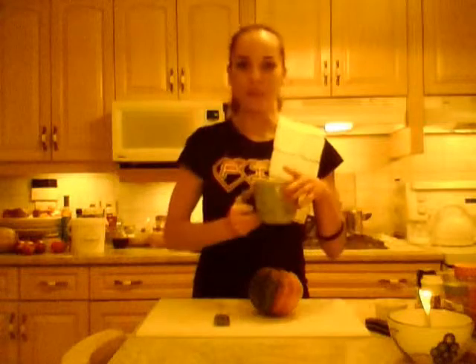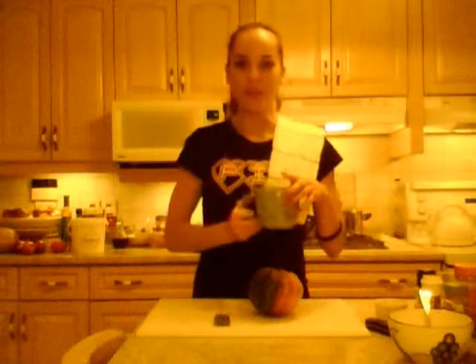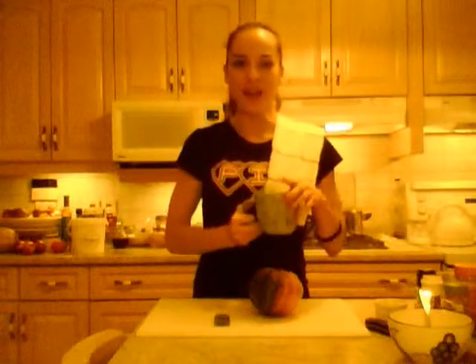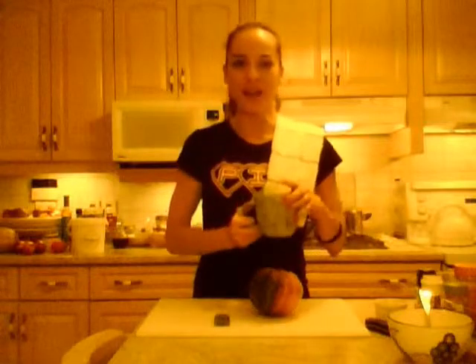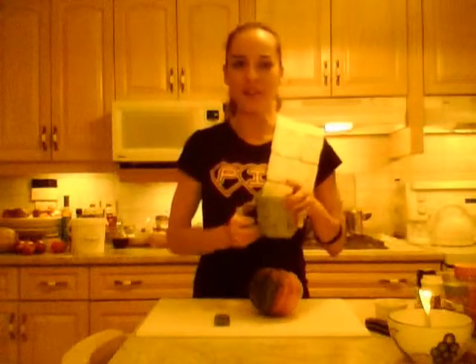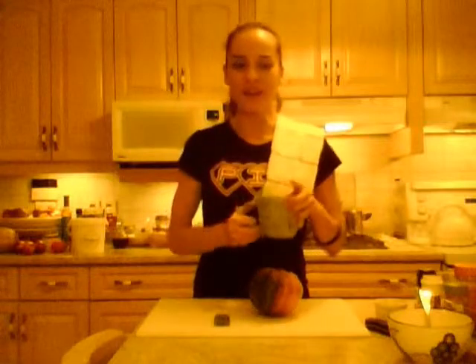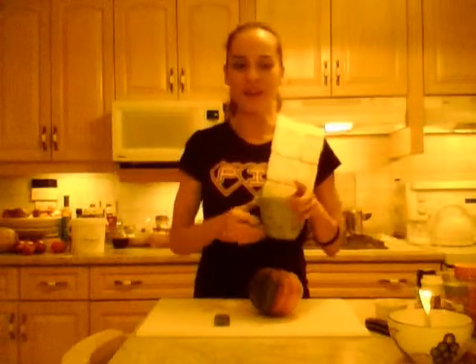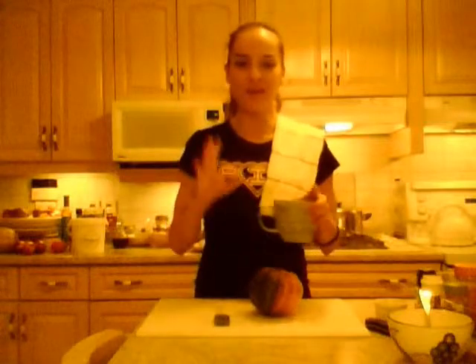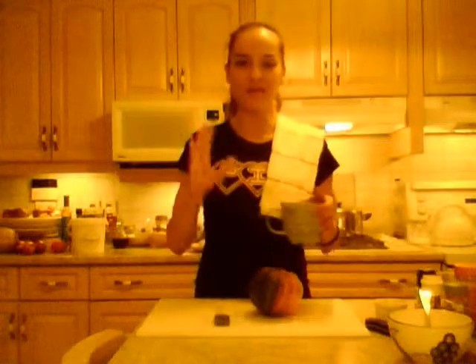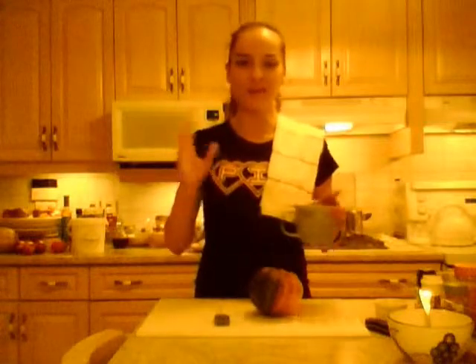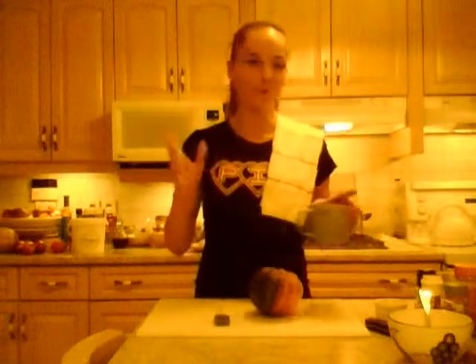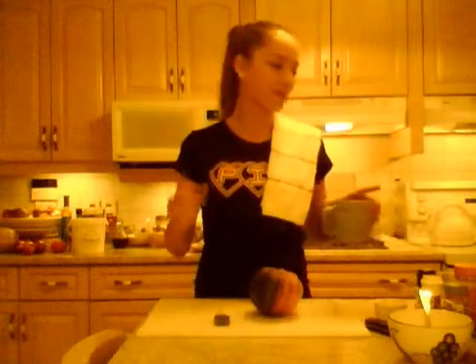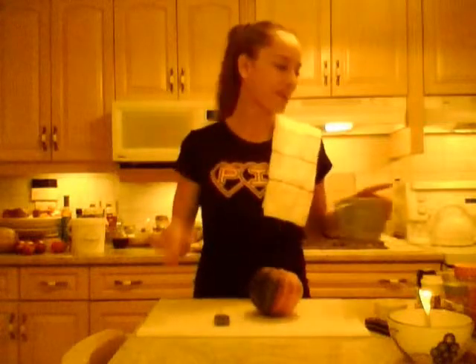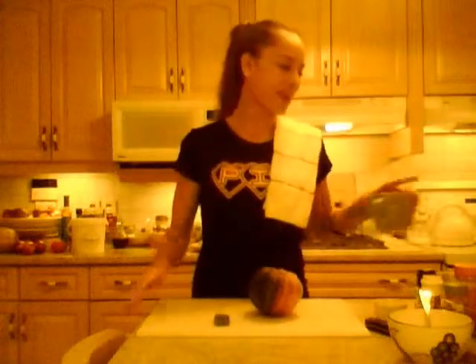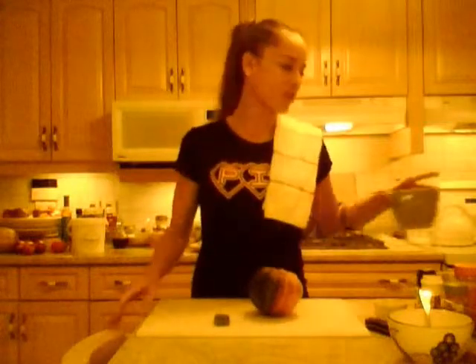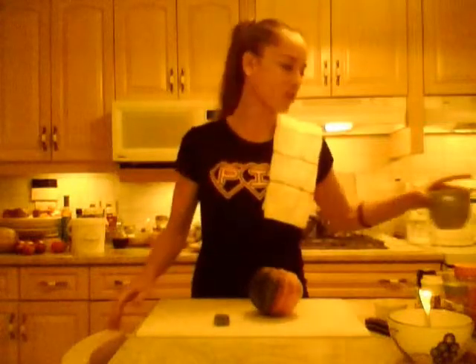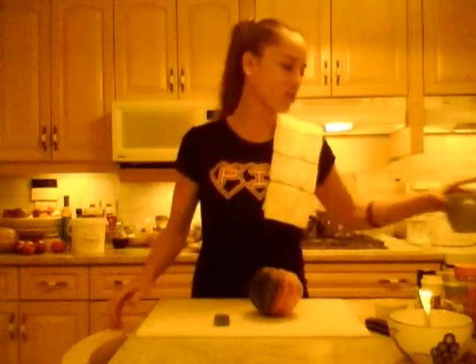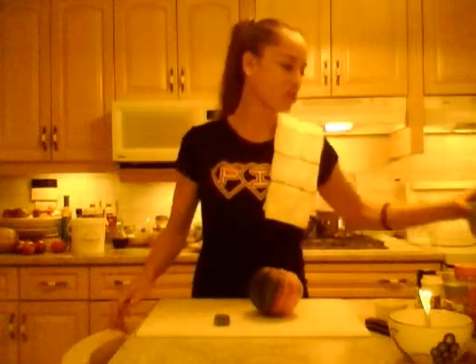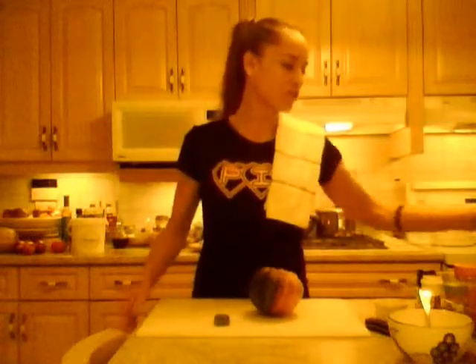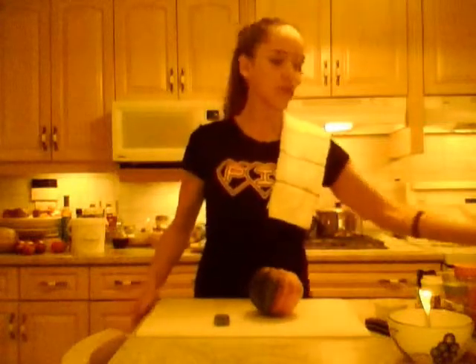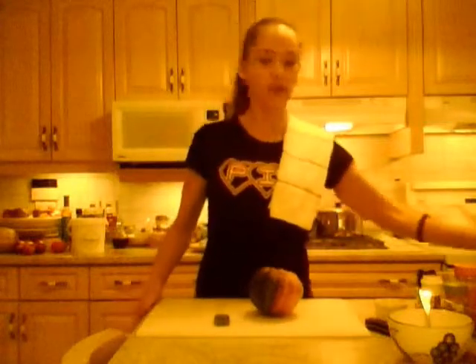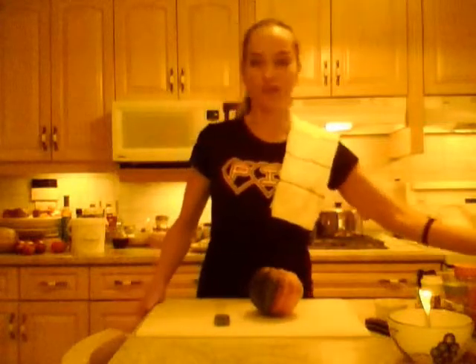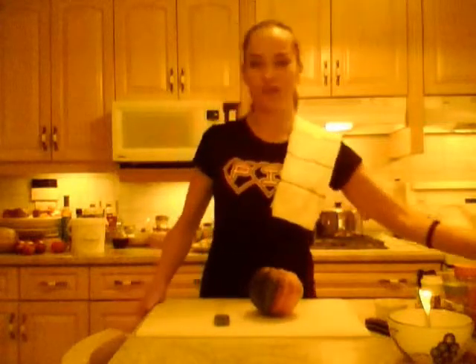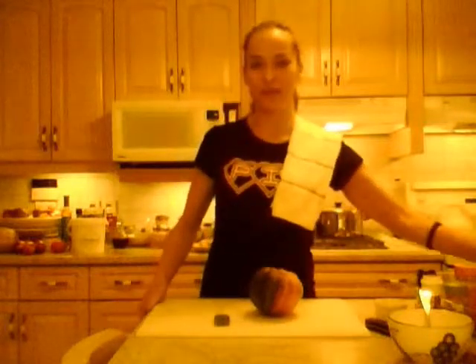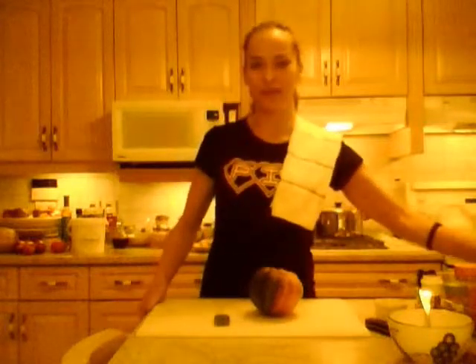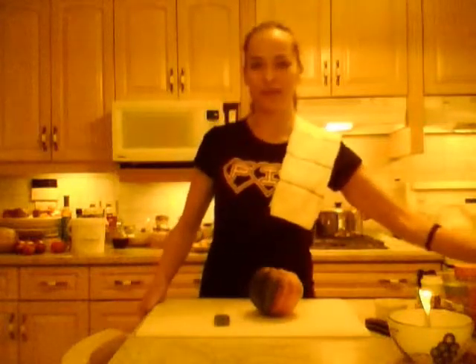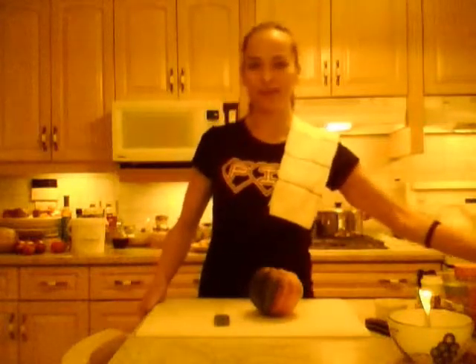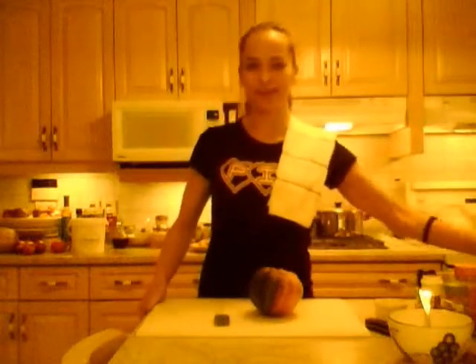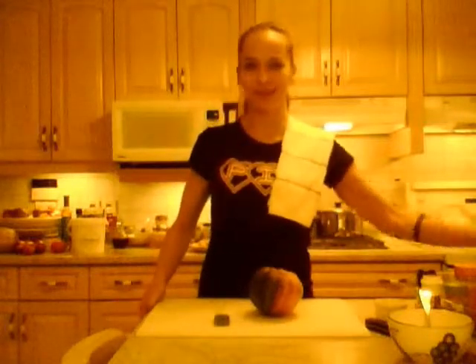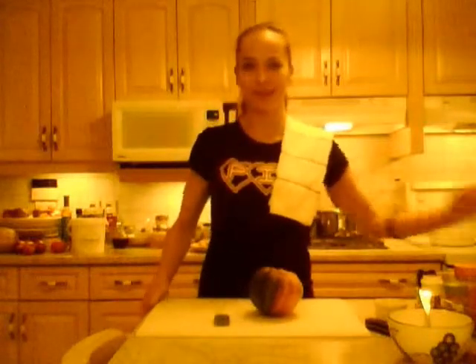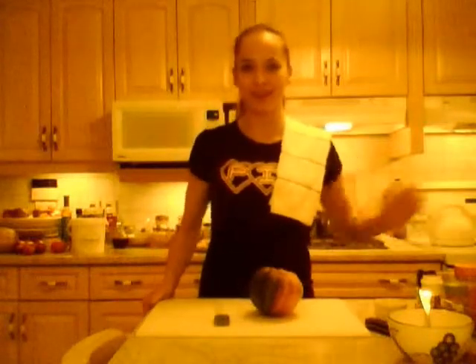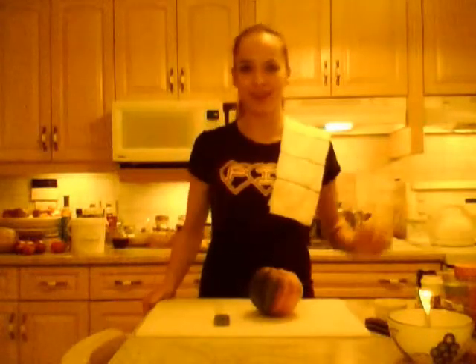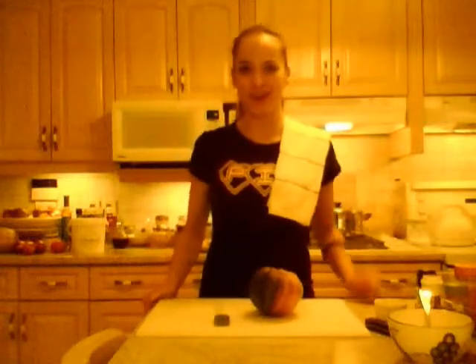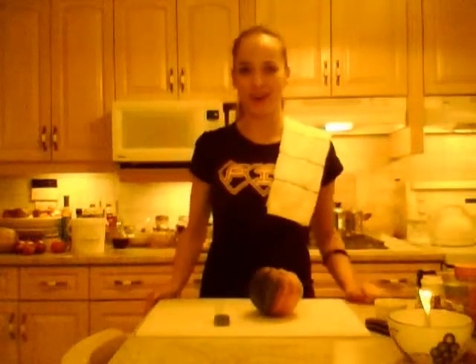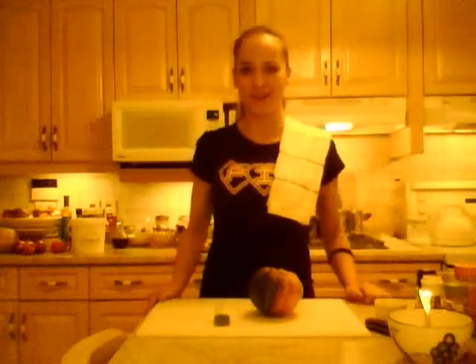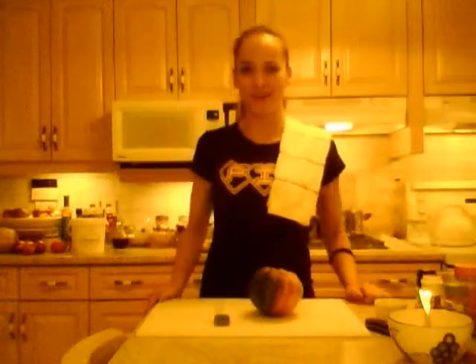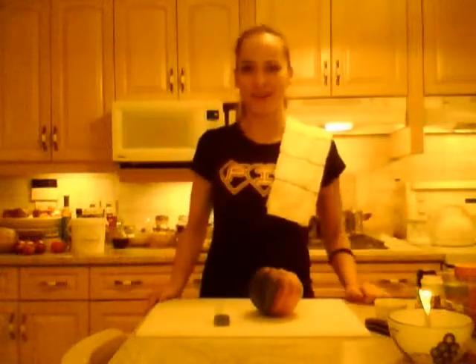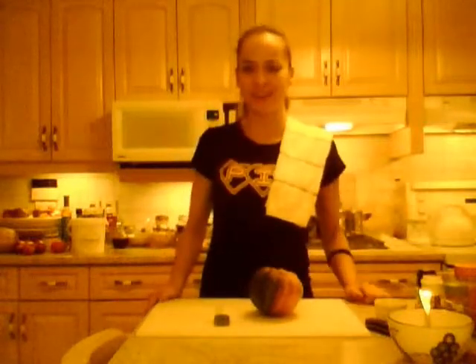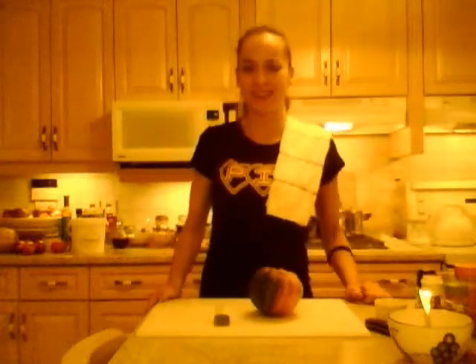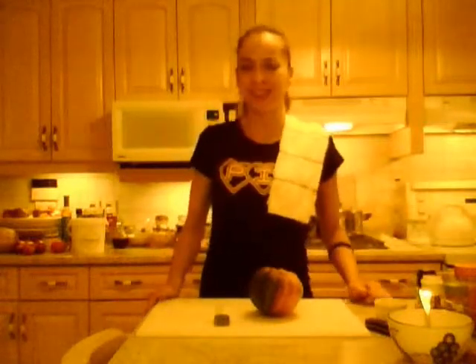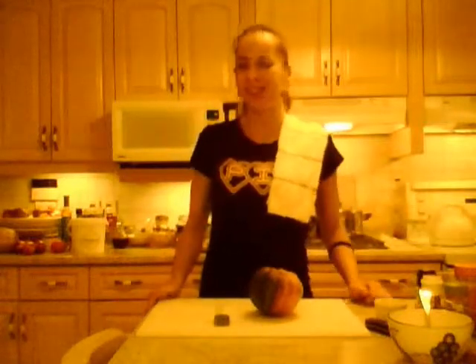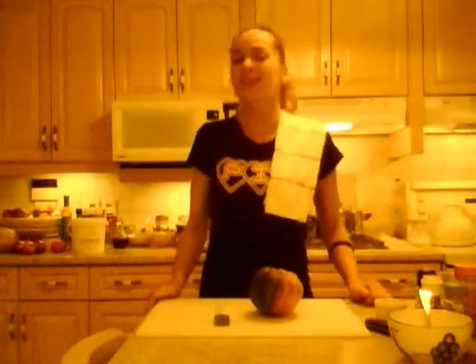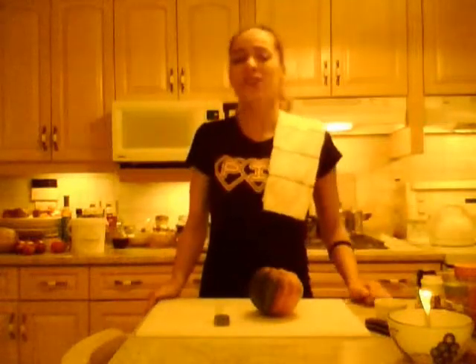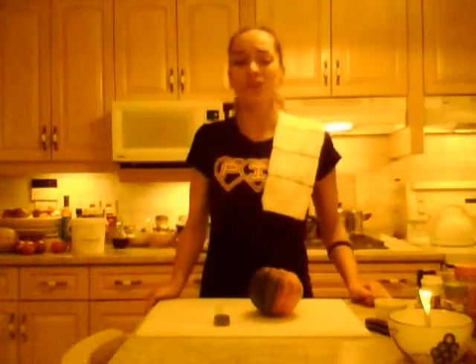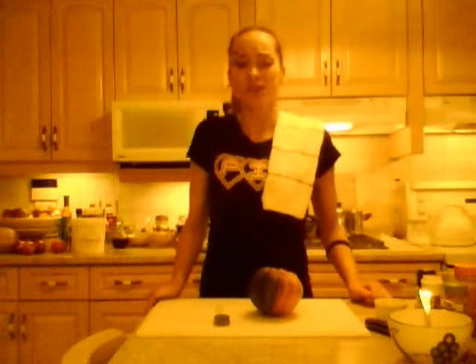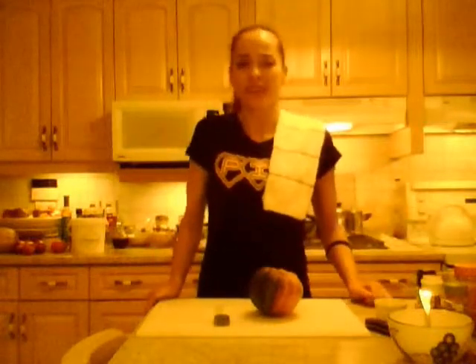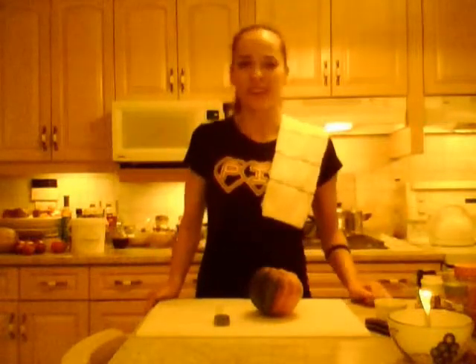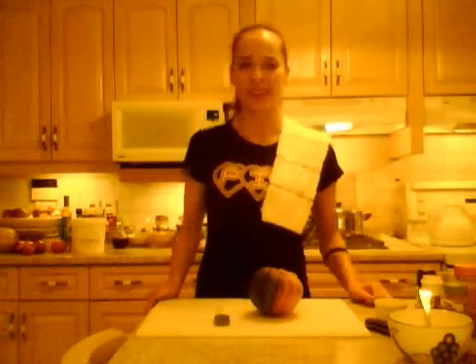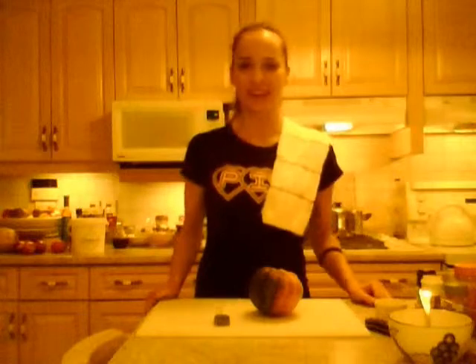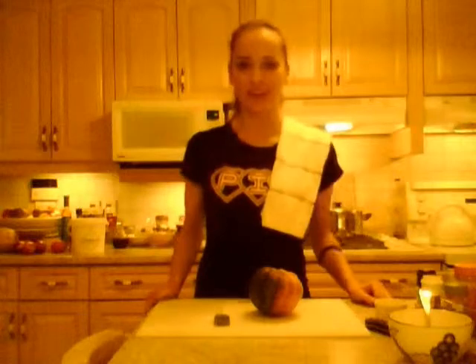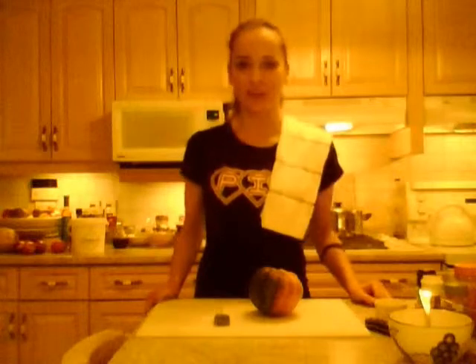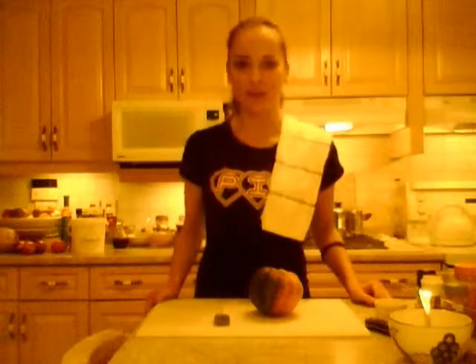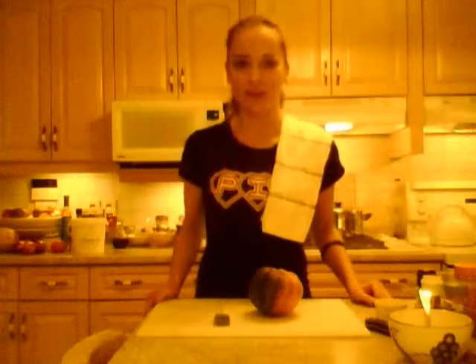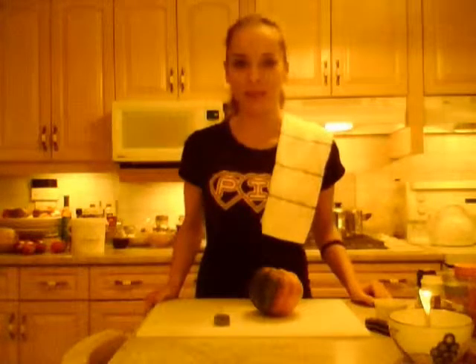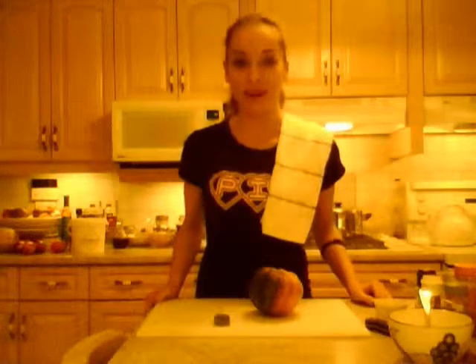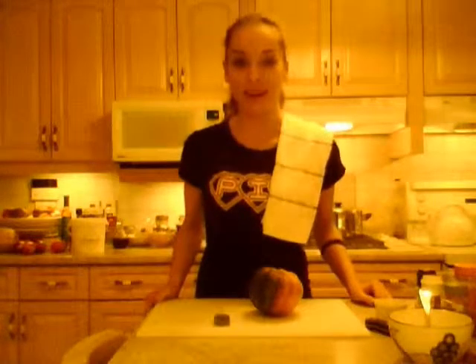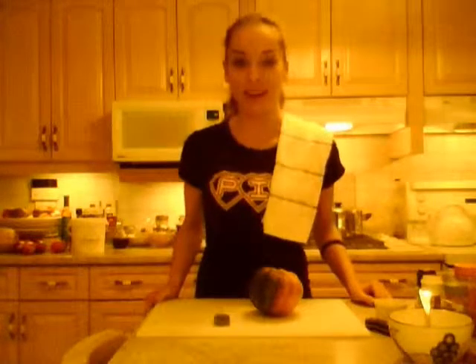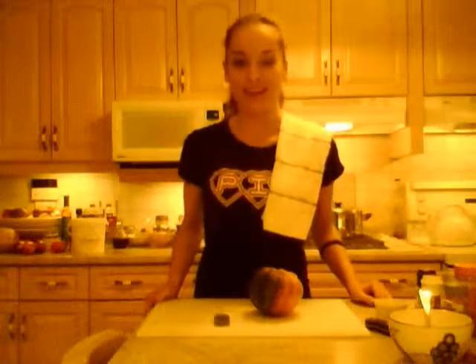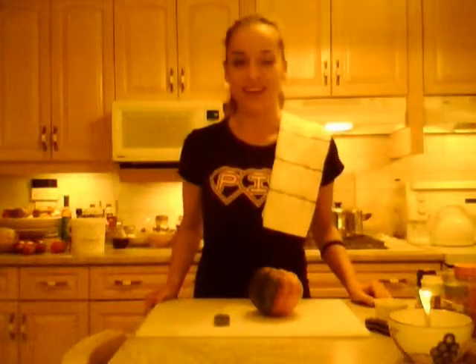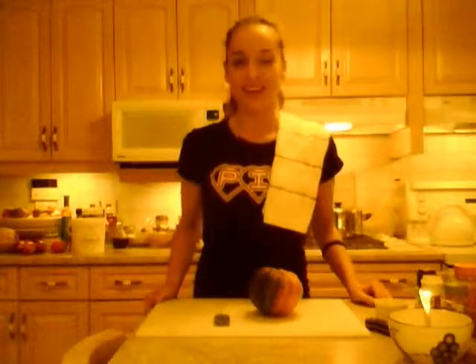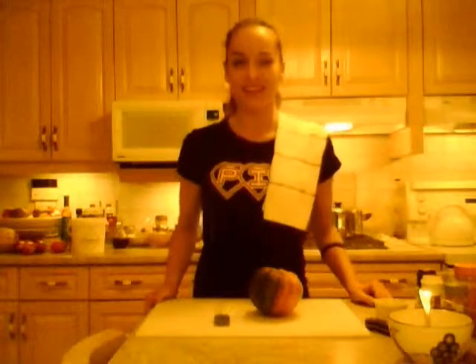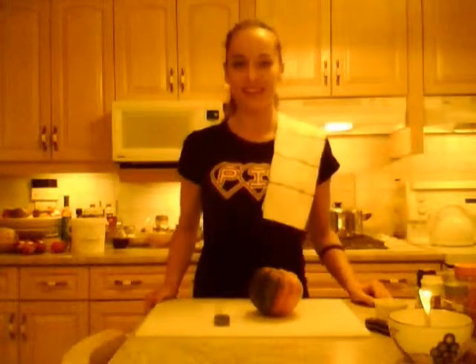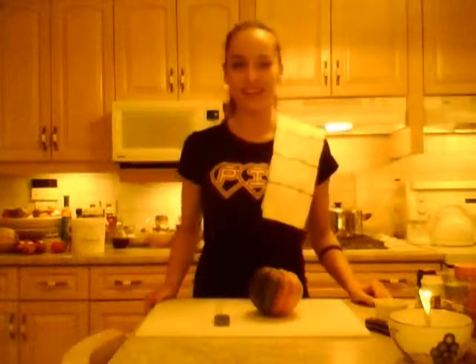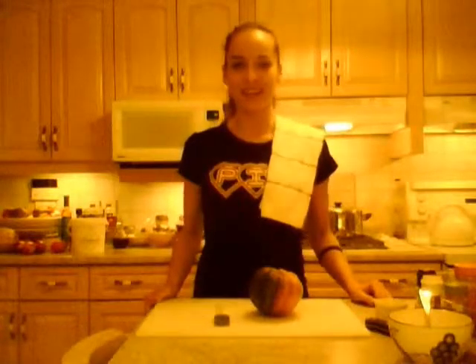Hi everybody, I'm Kimberly Edwards from cookingwithkimberly.com and this is Cooking Like Alpha Beta Pie. Tonight,